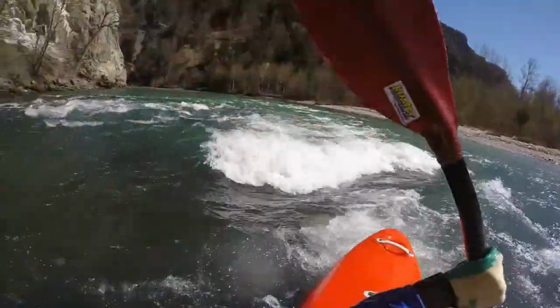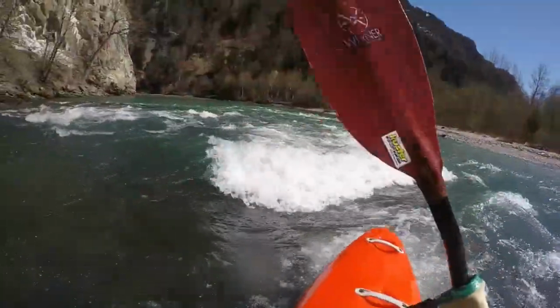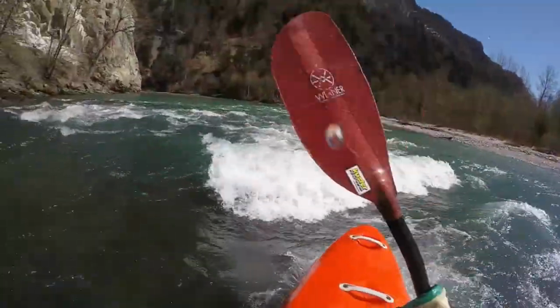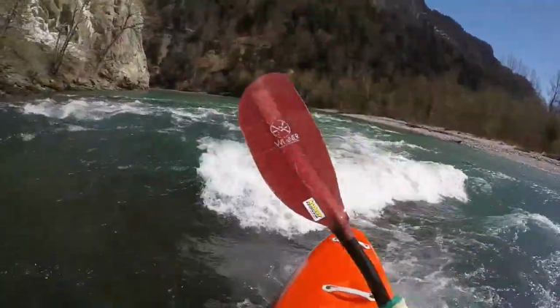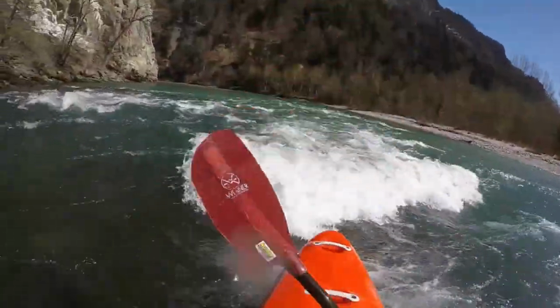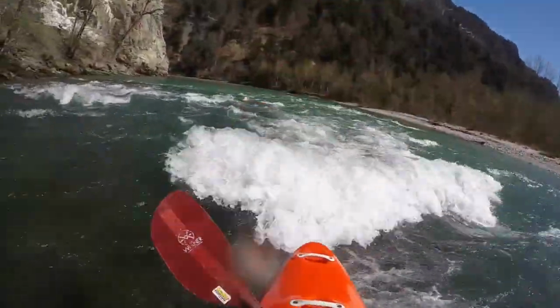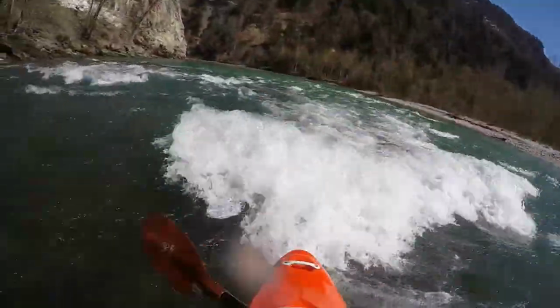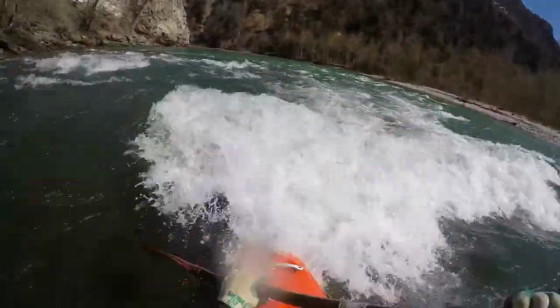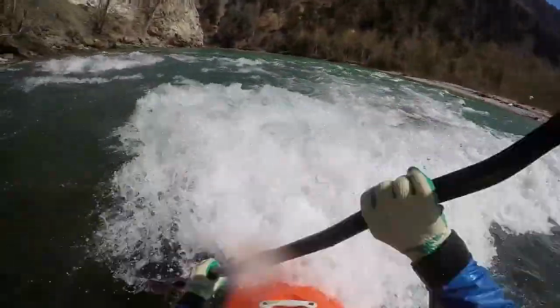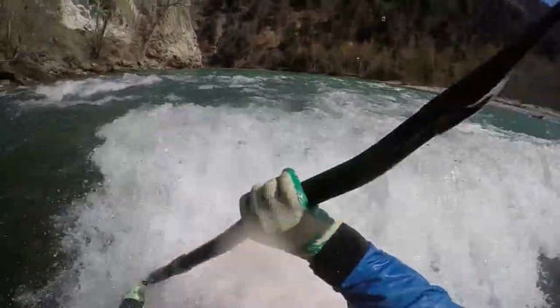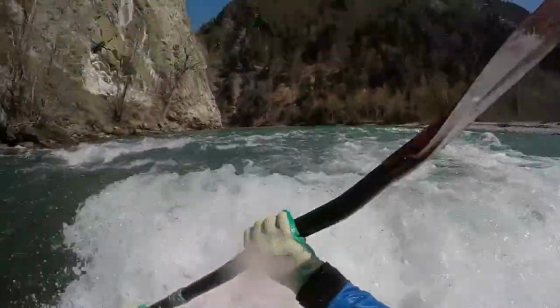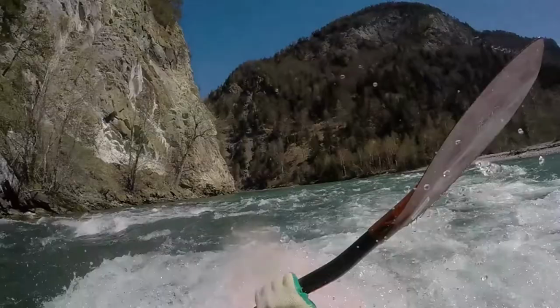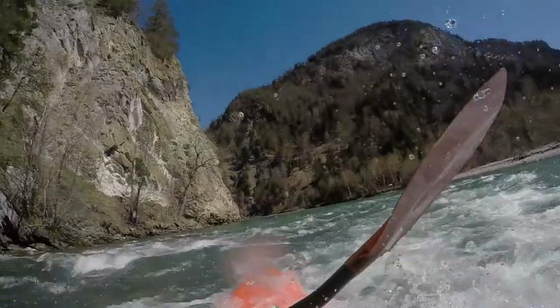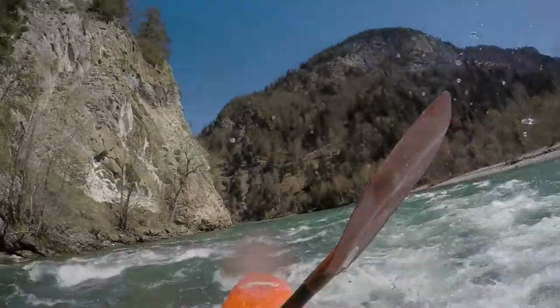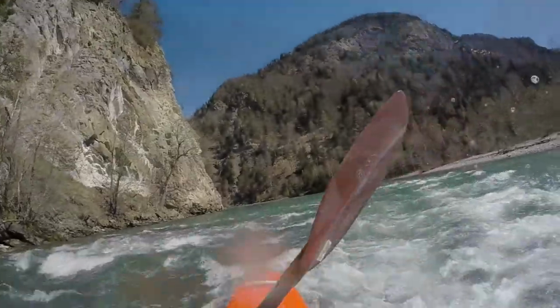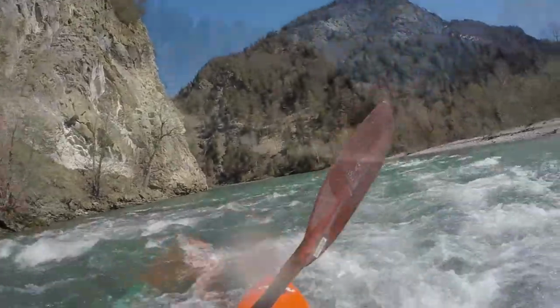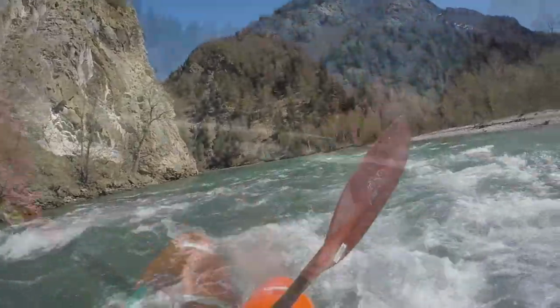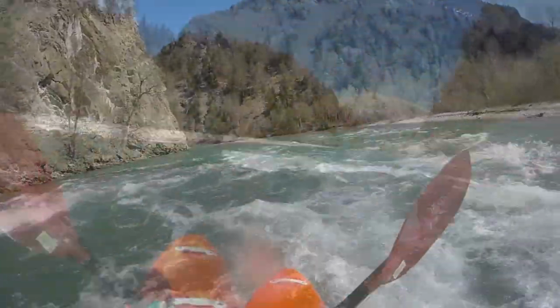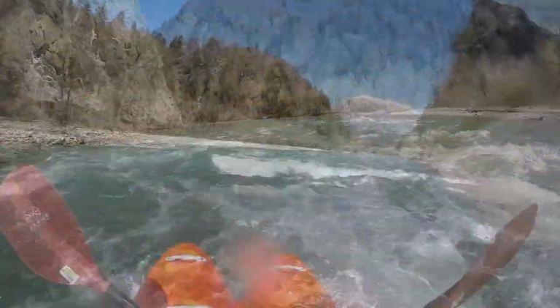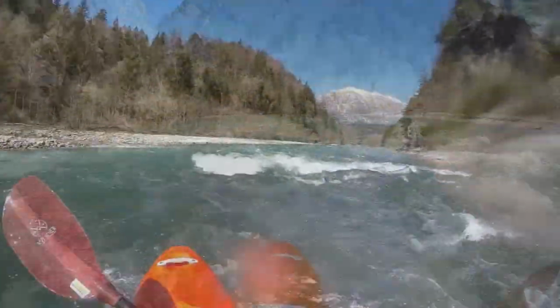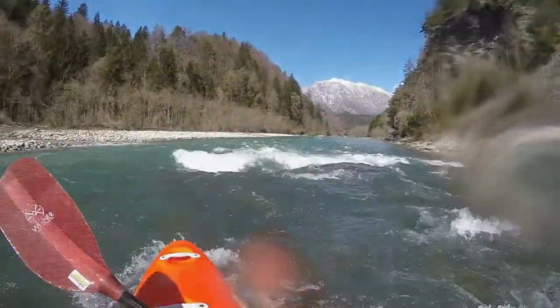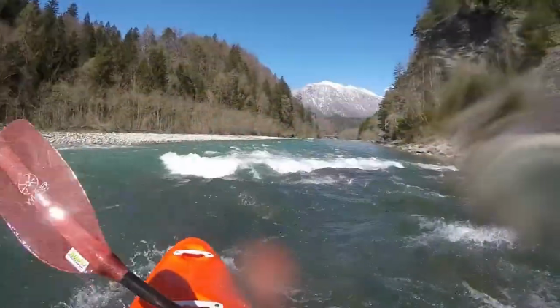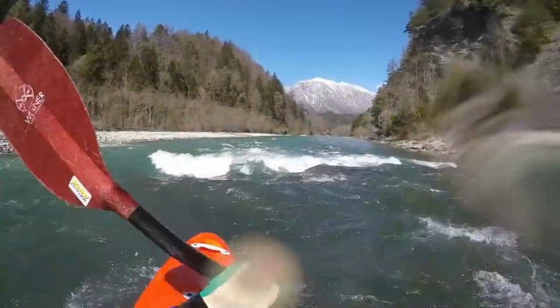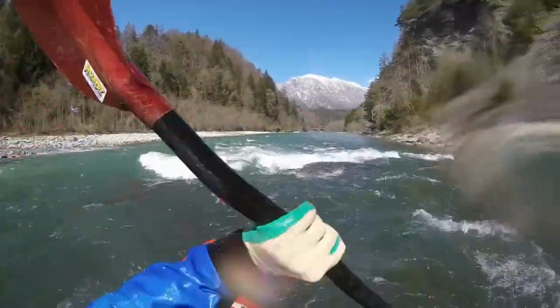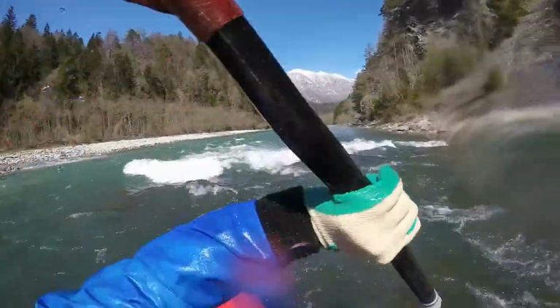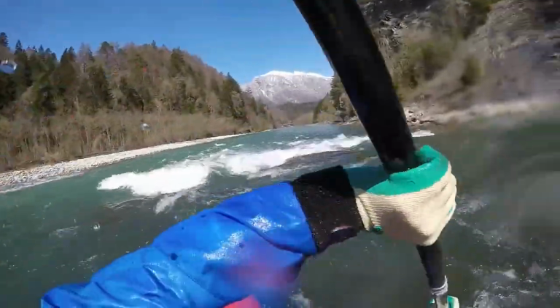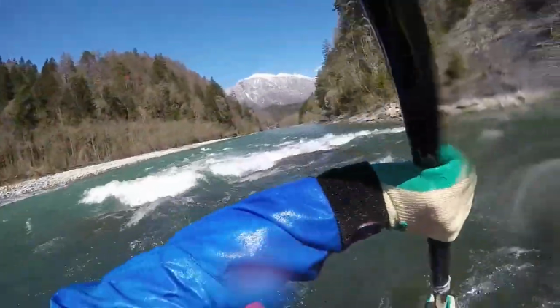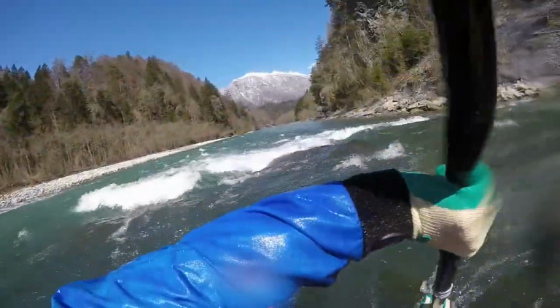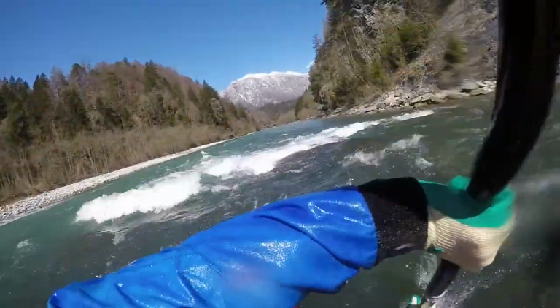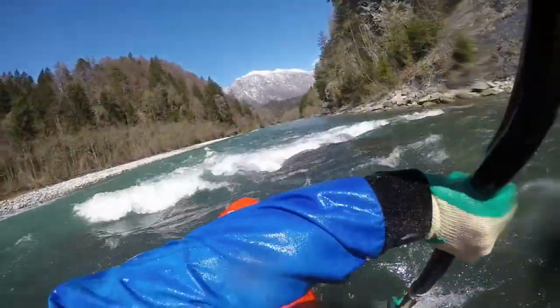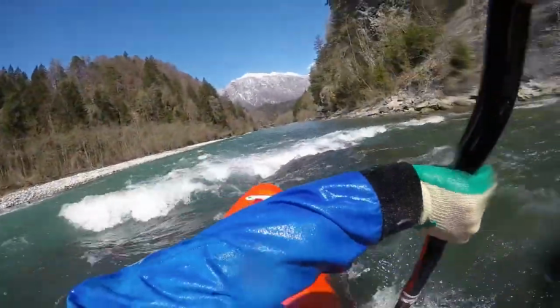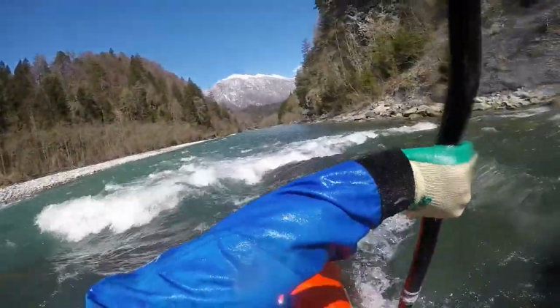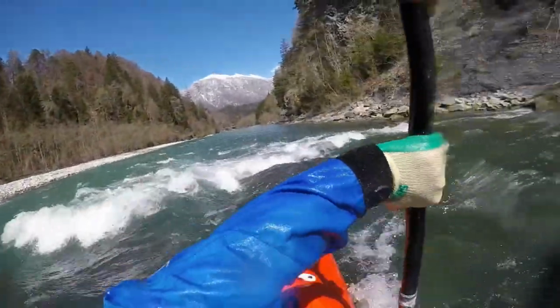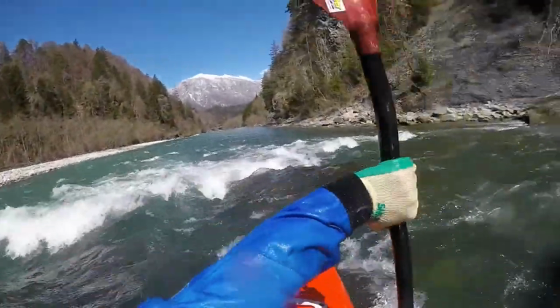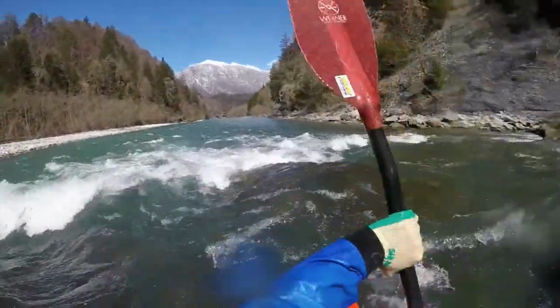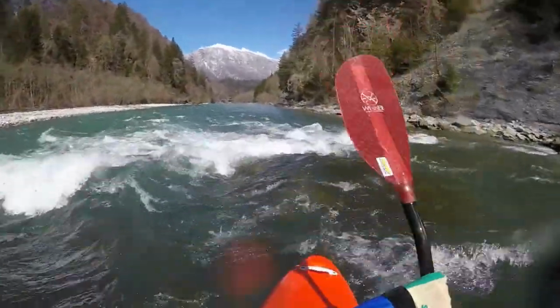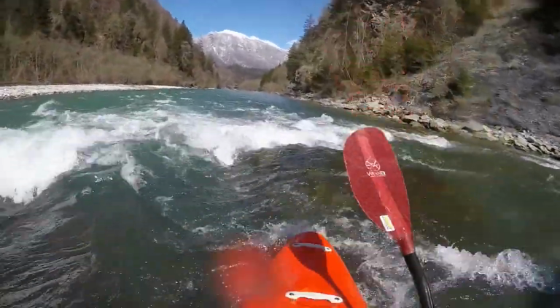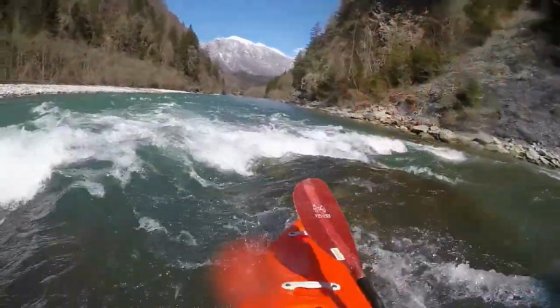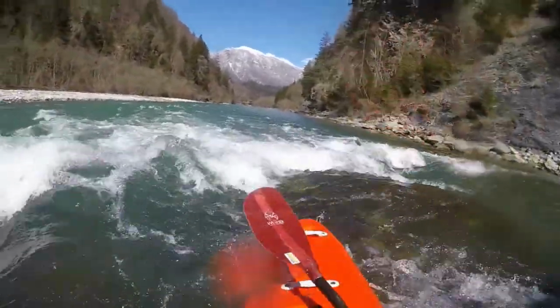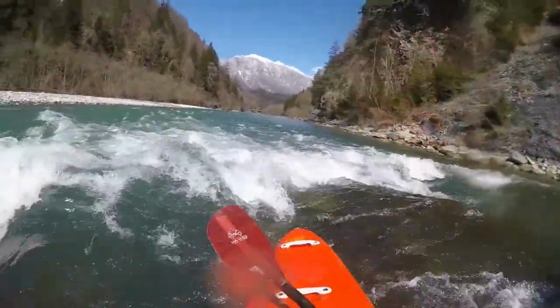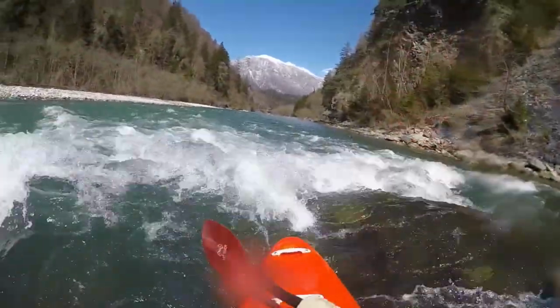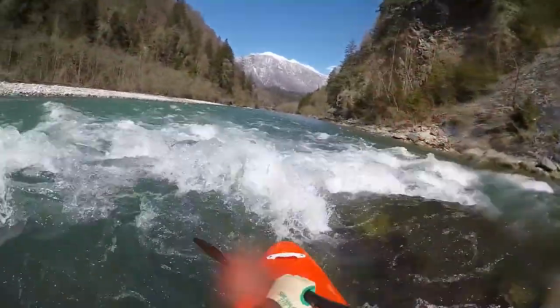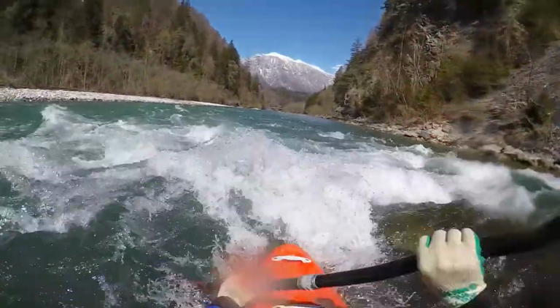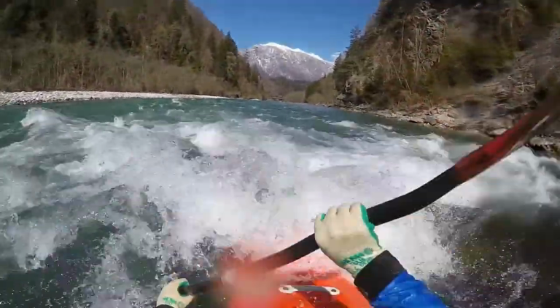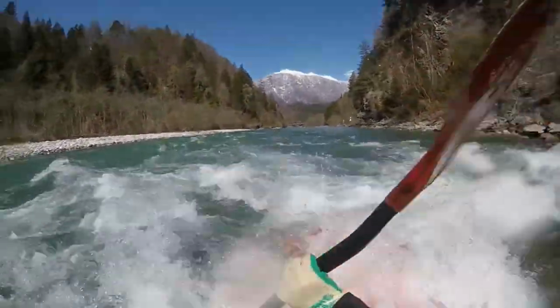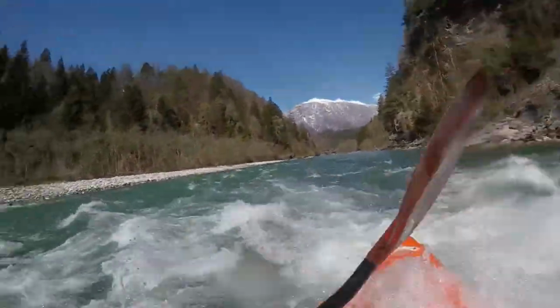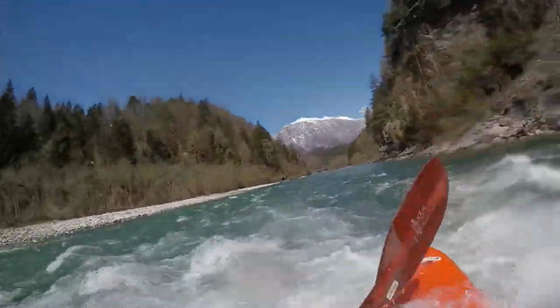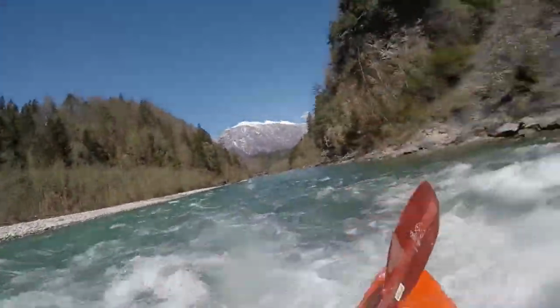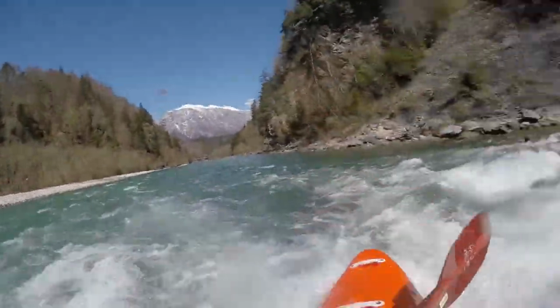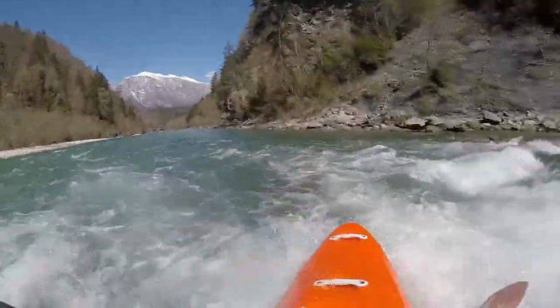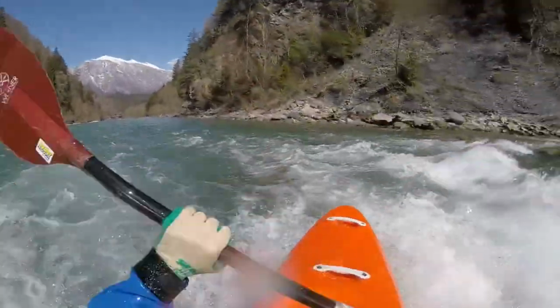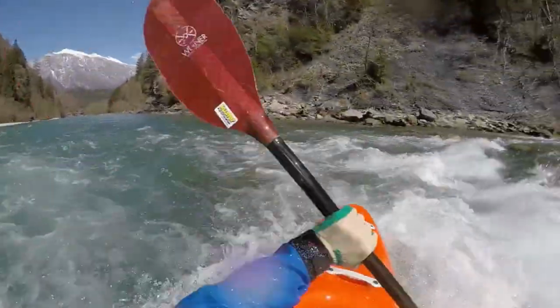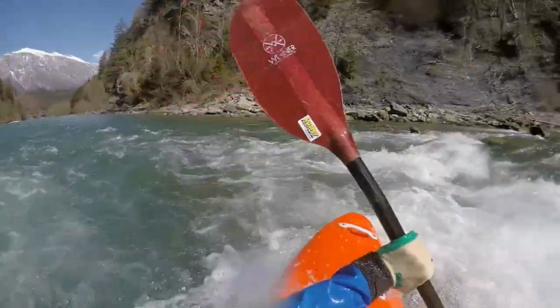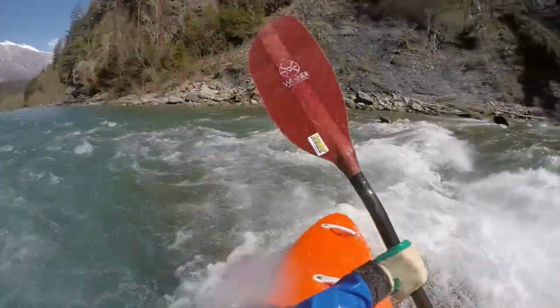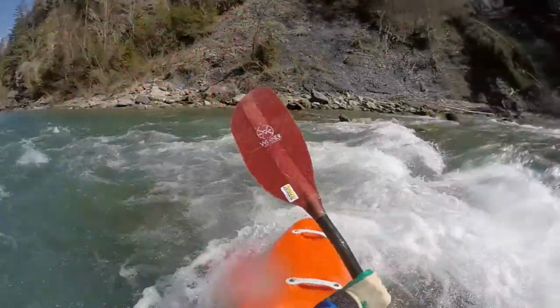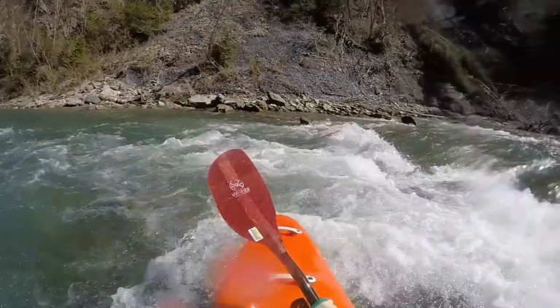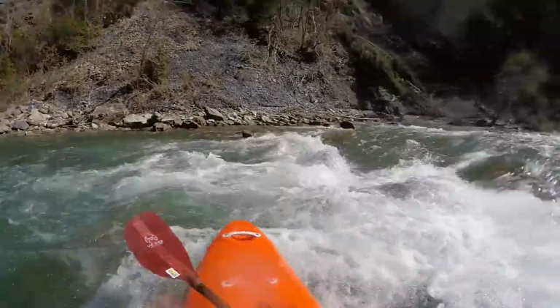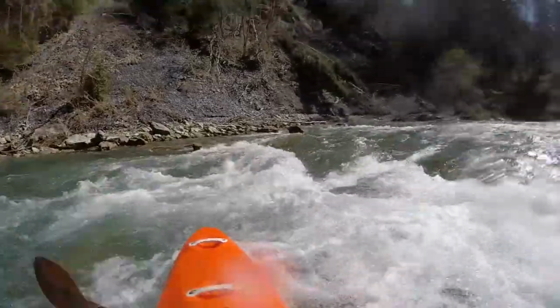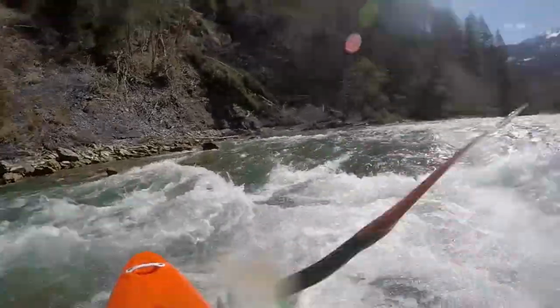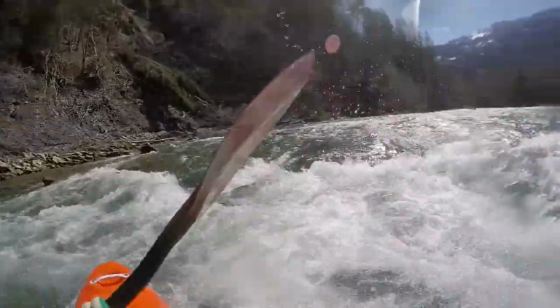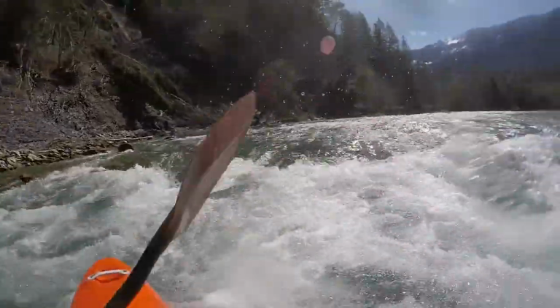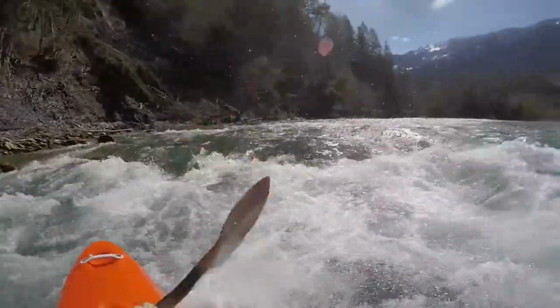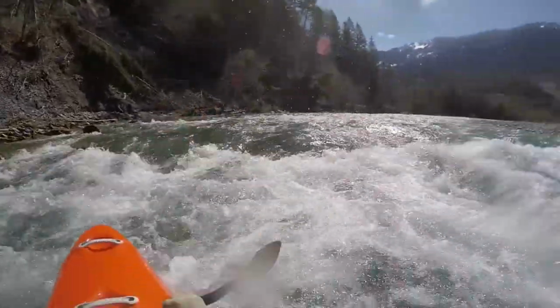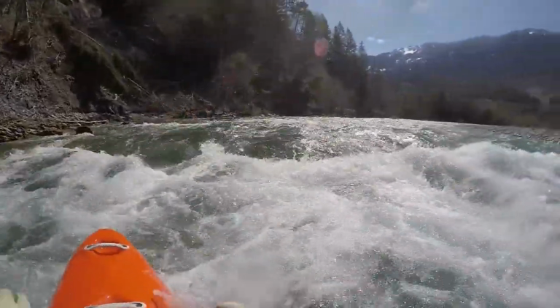While the Hinterrhein is wide enough so anyone can choose a simpler route, it offers a few holes and surf waves.